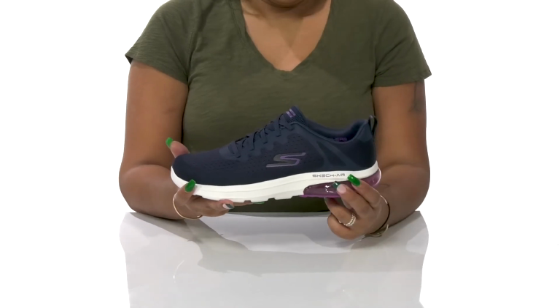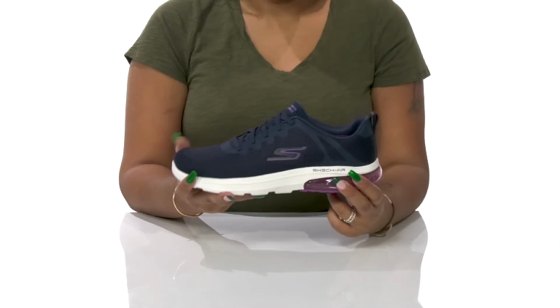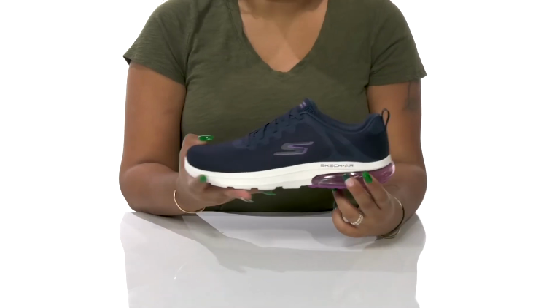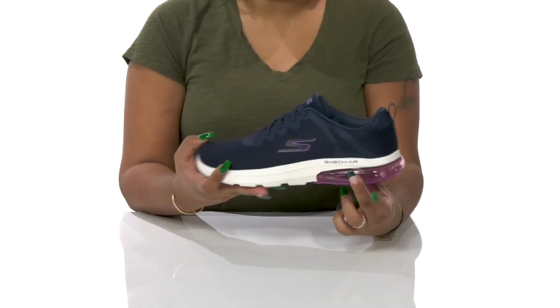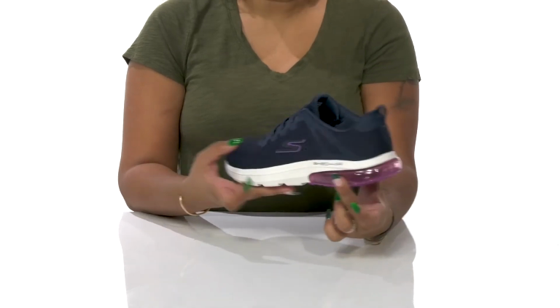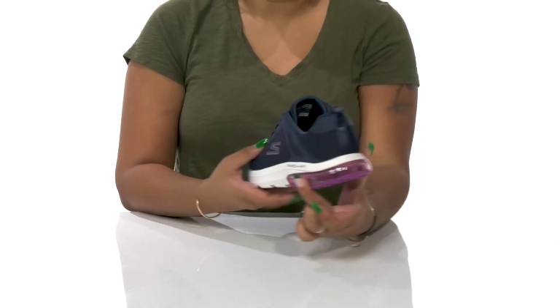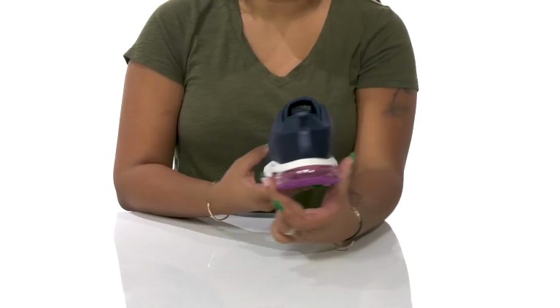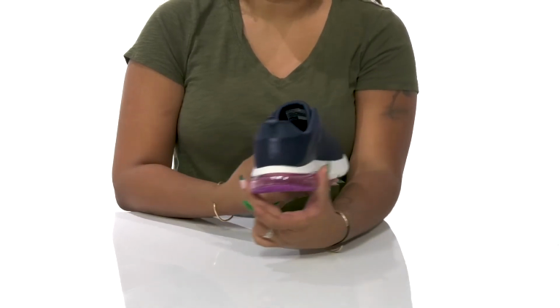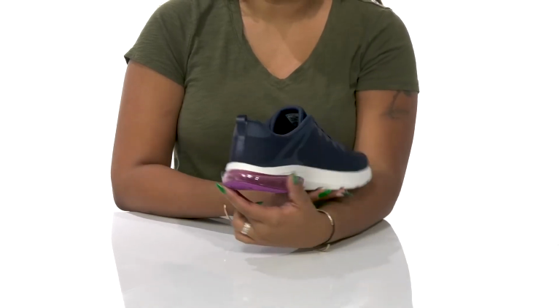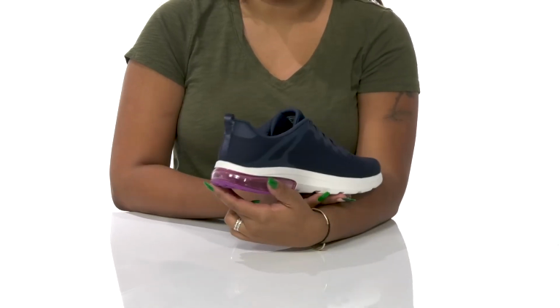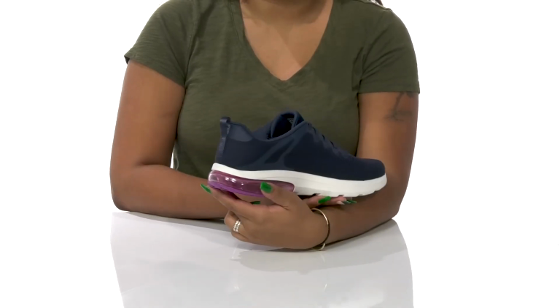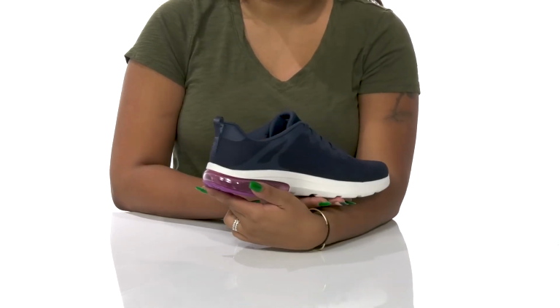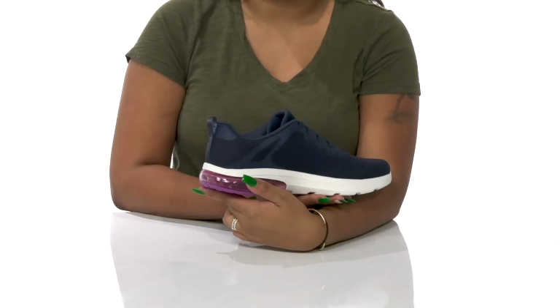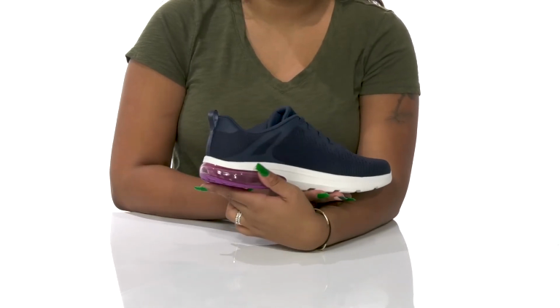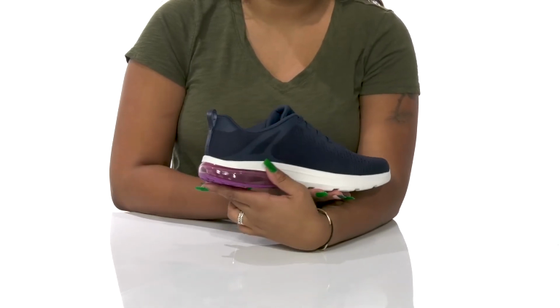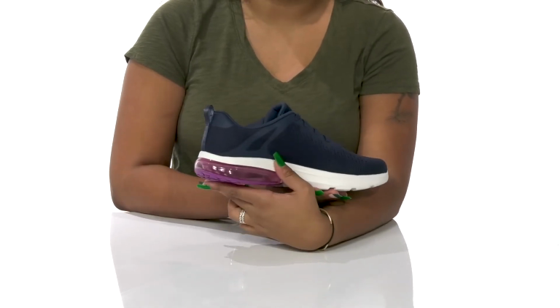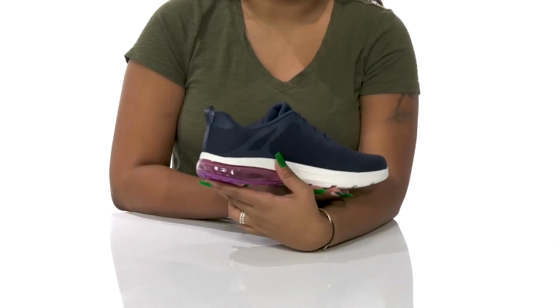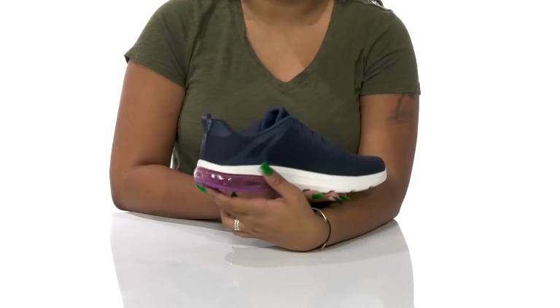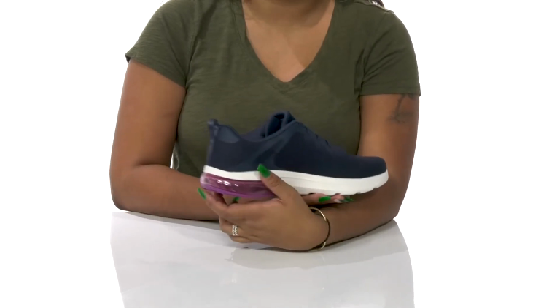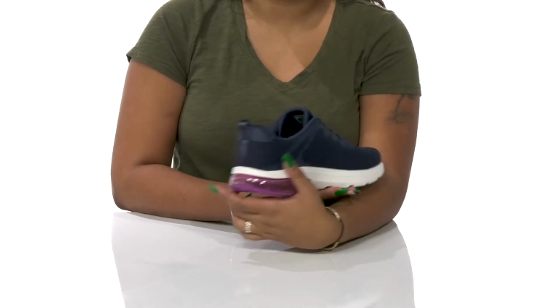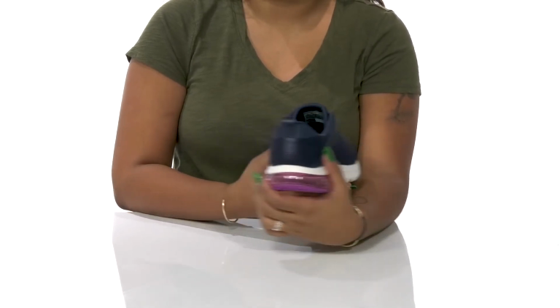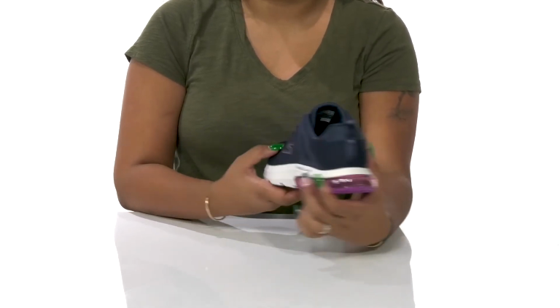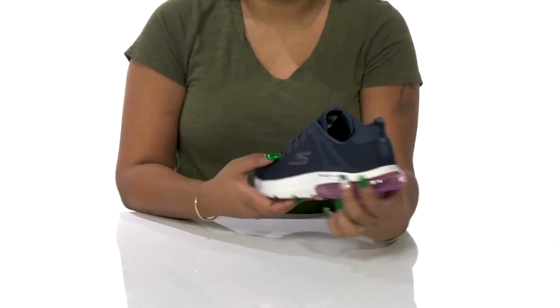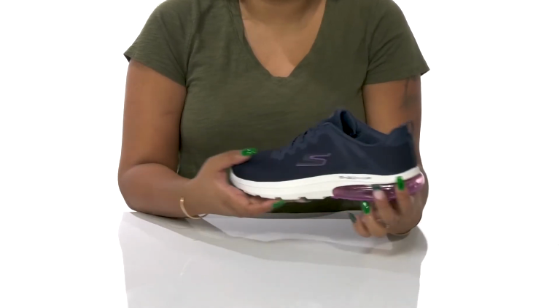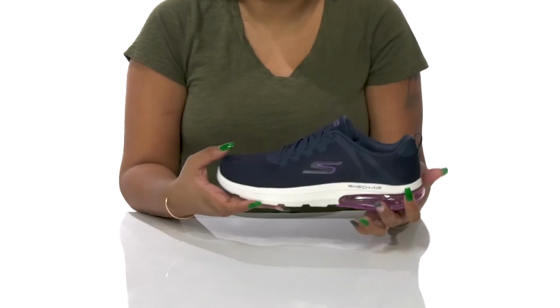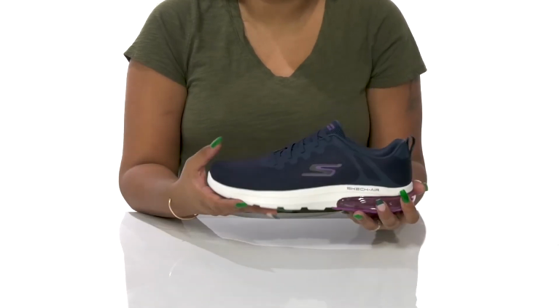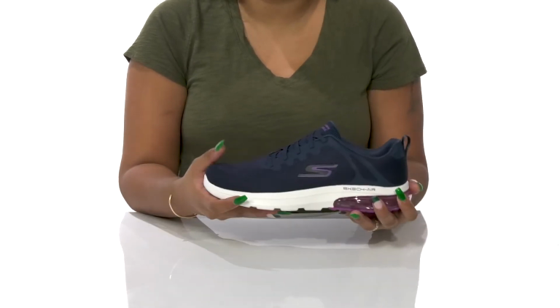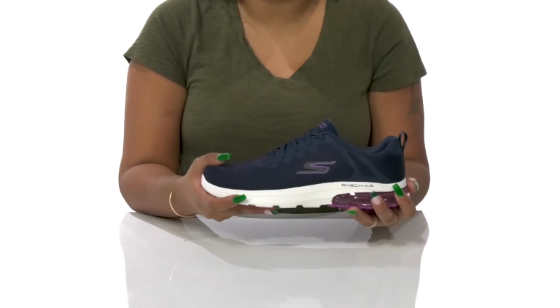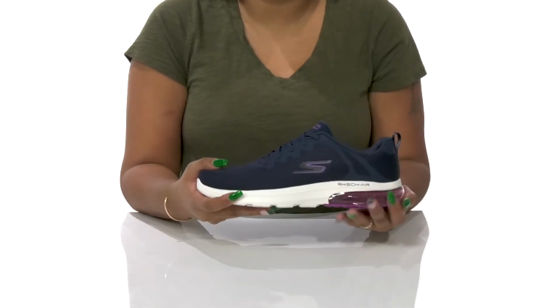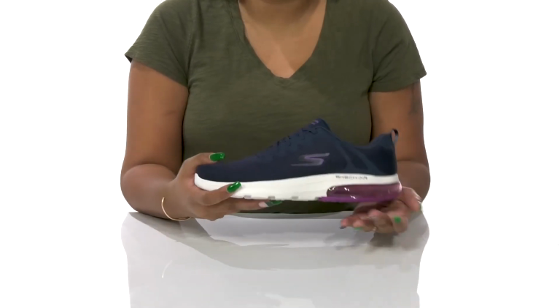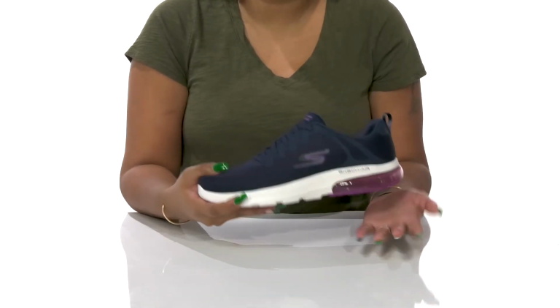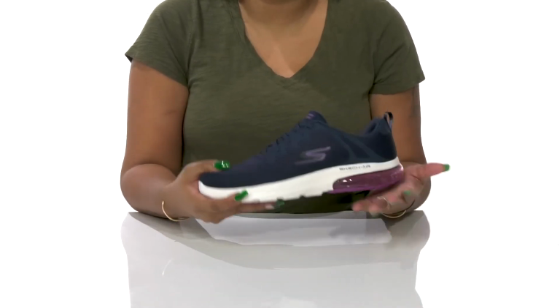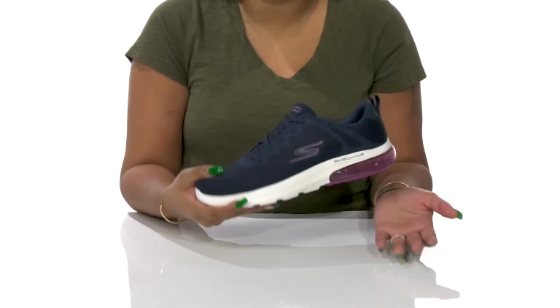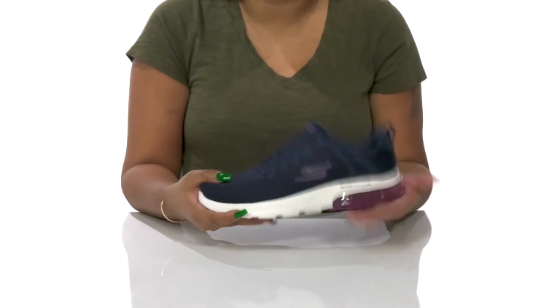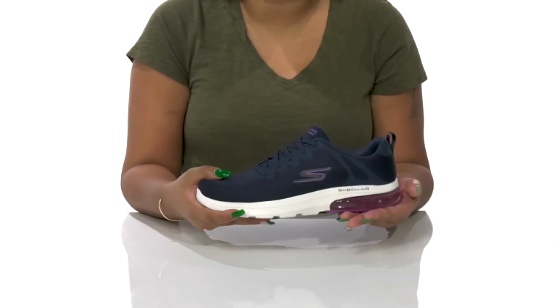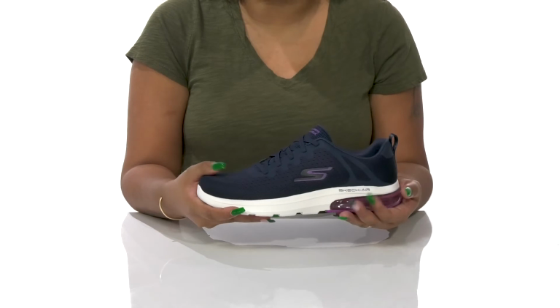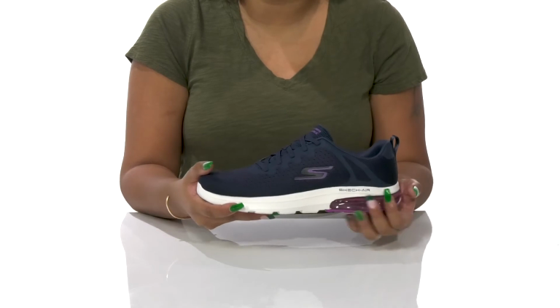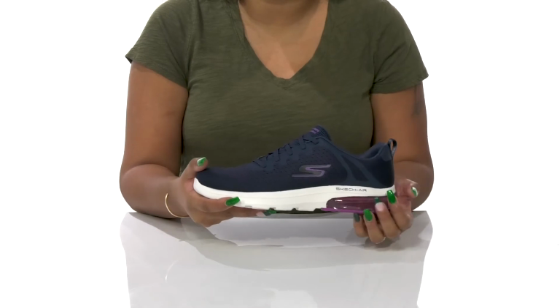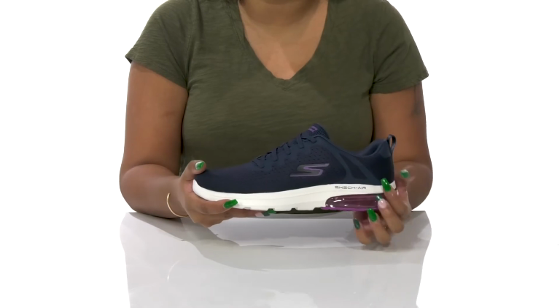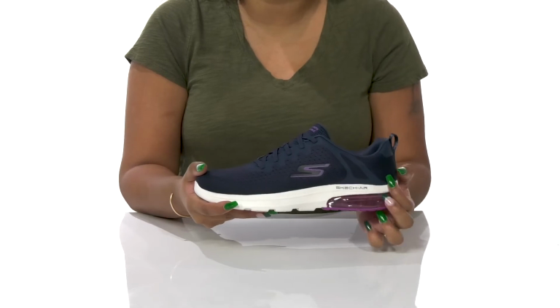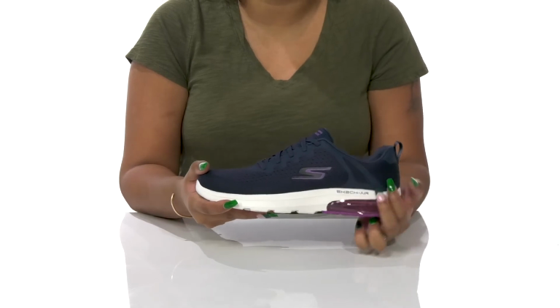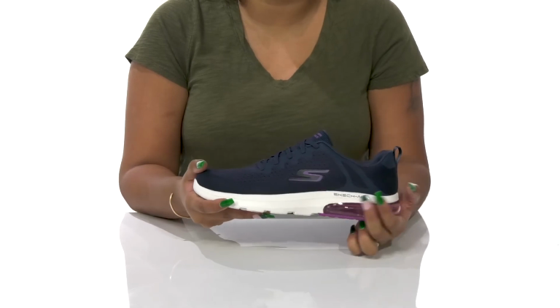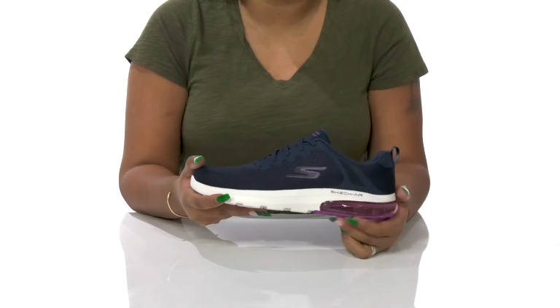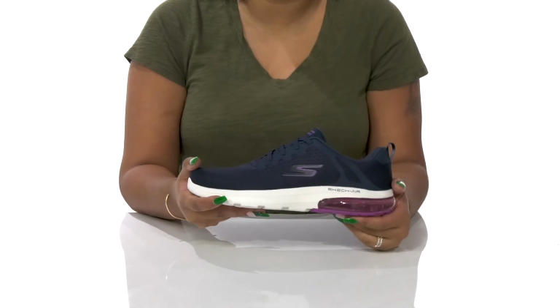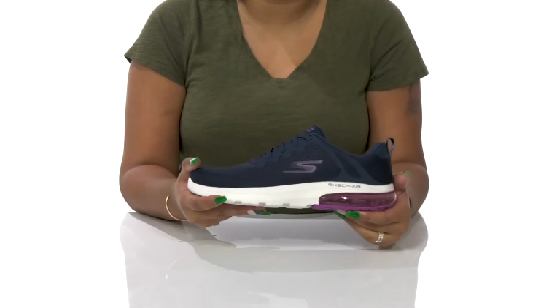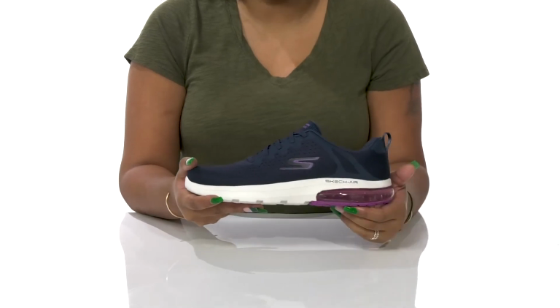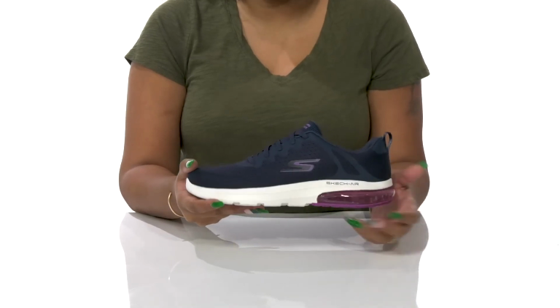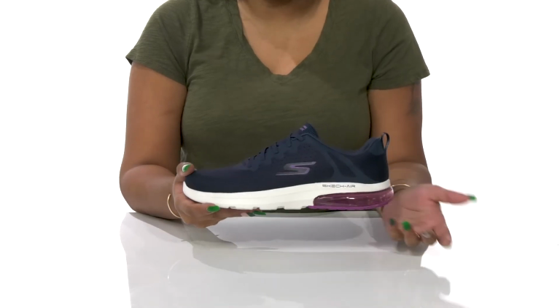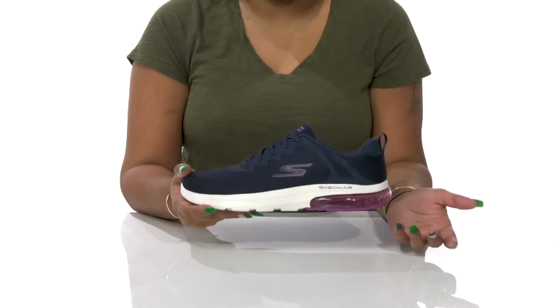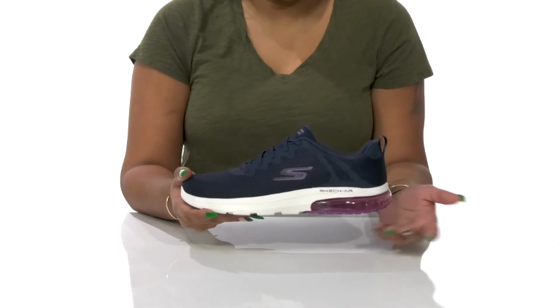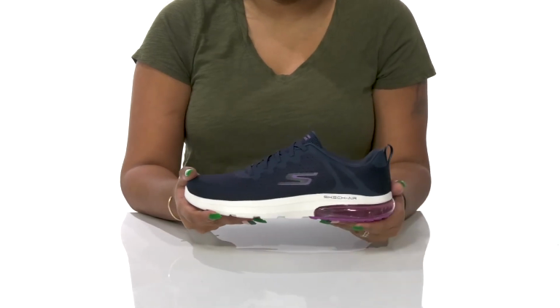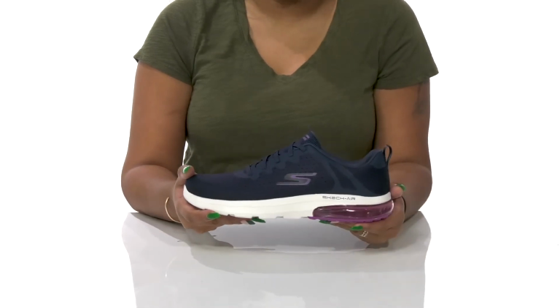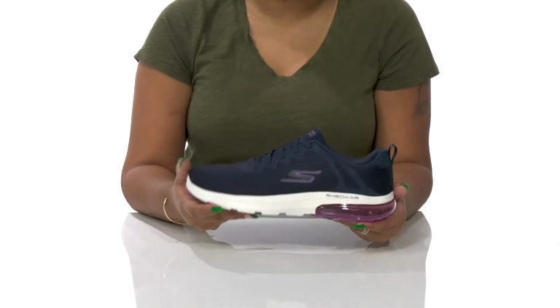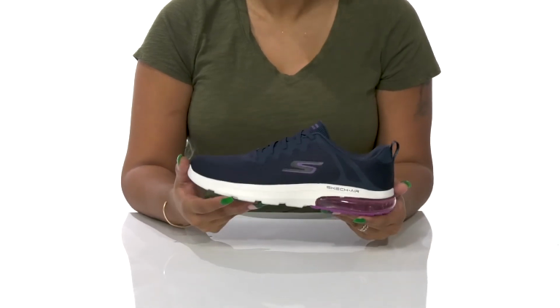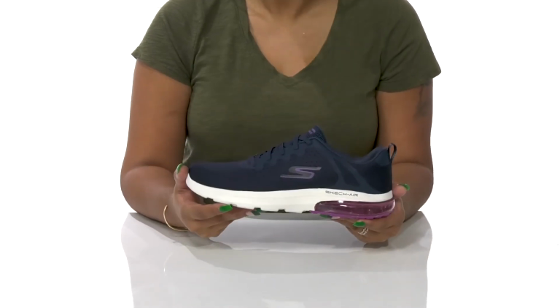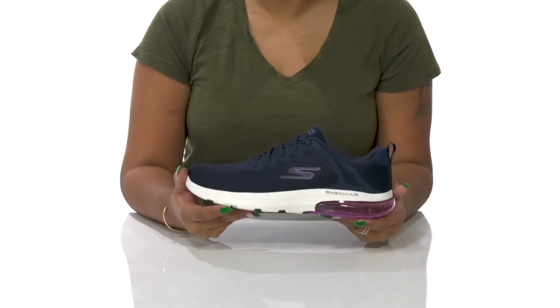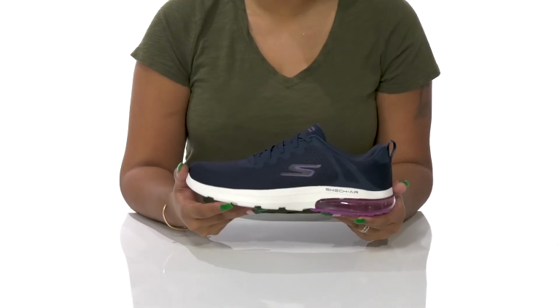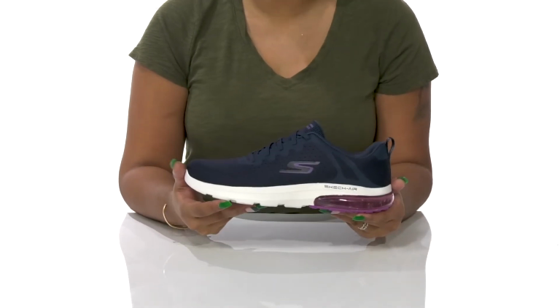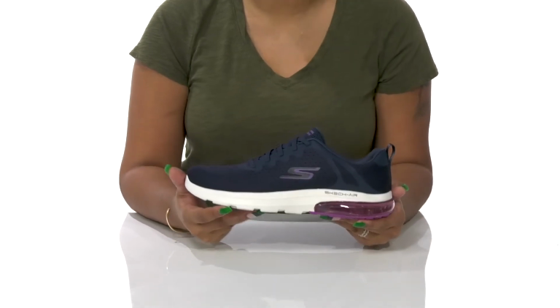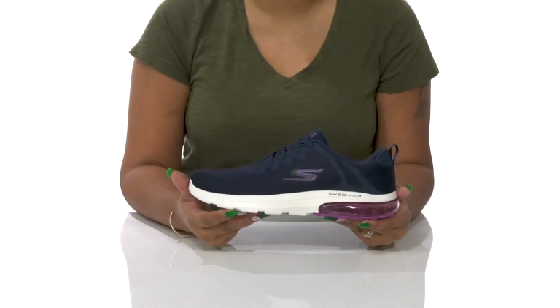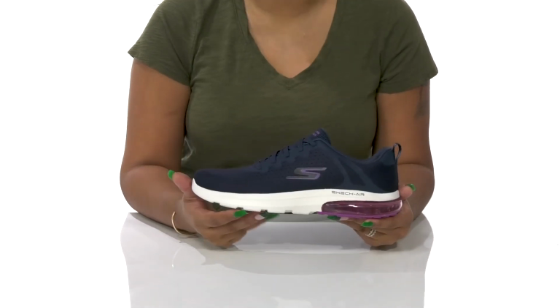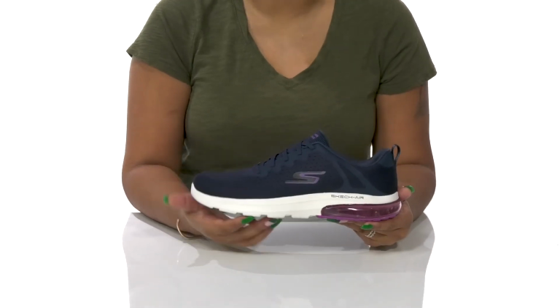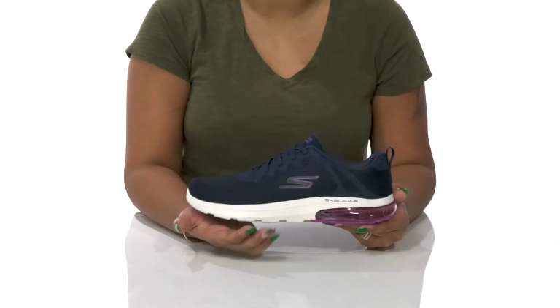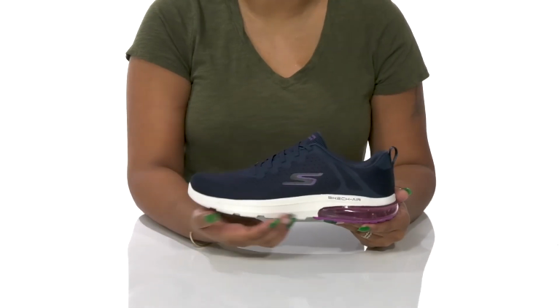You'll love the bubble look in the midsole at the heel counter, giving you a ton of shock absorption while also adding a modern look and some color contrast.